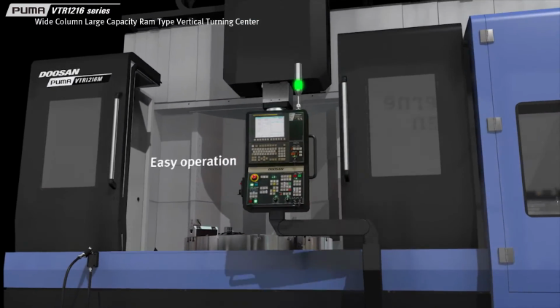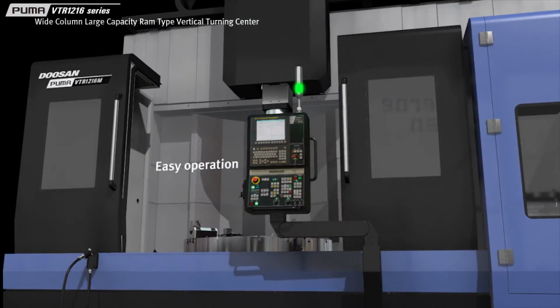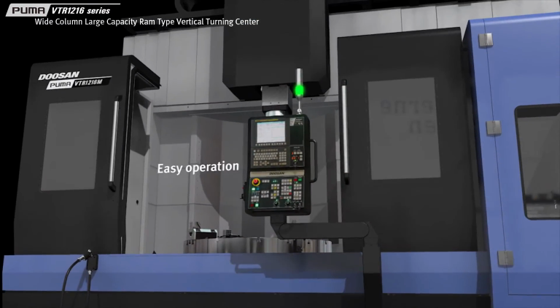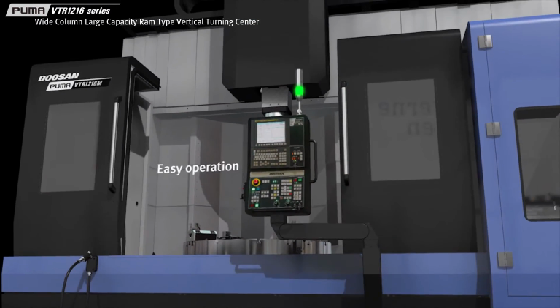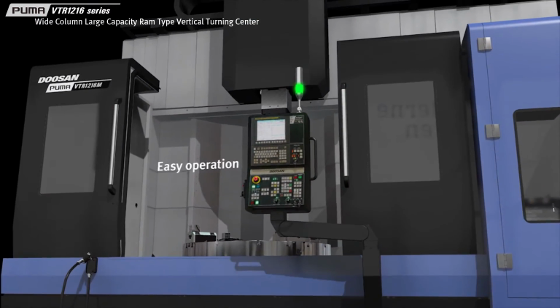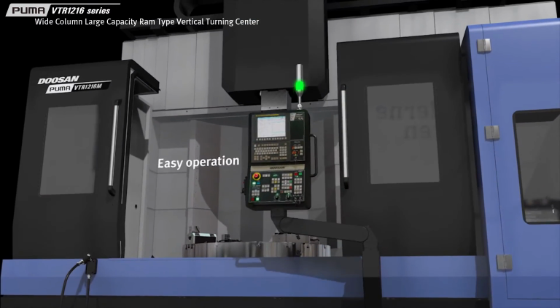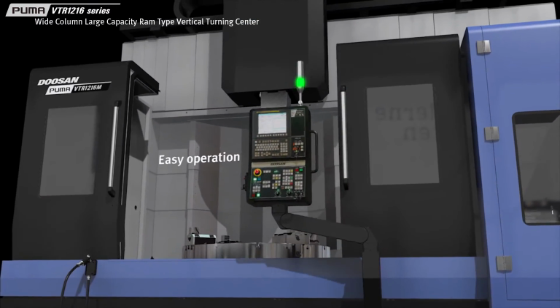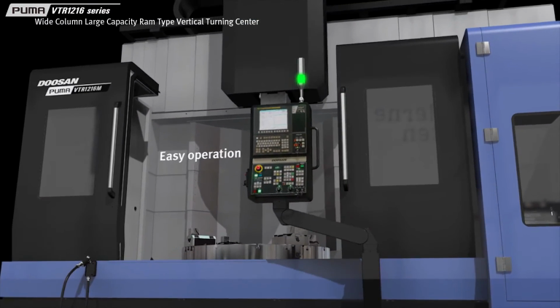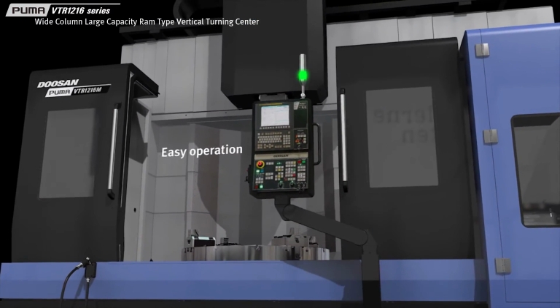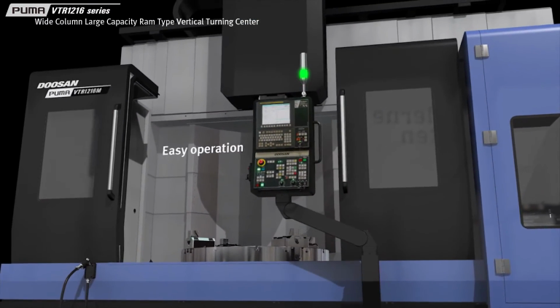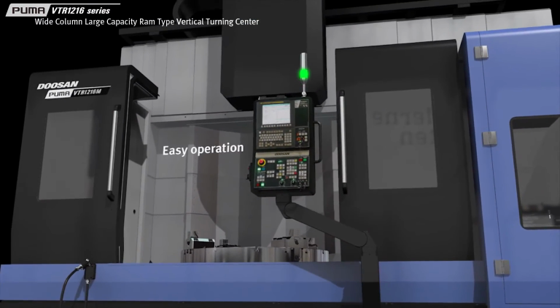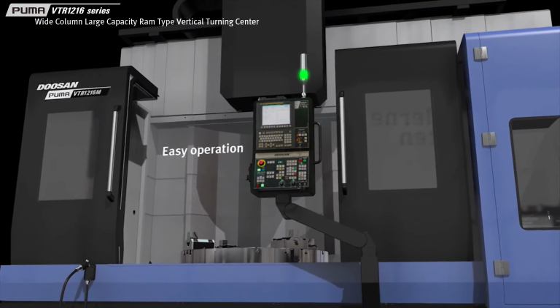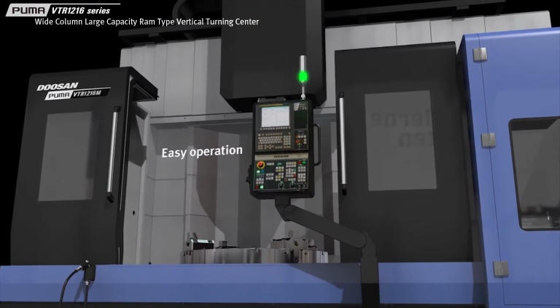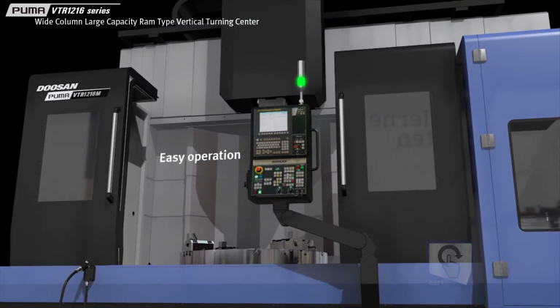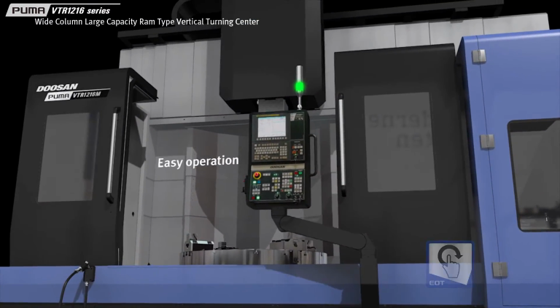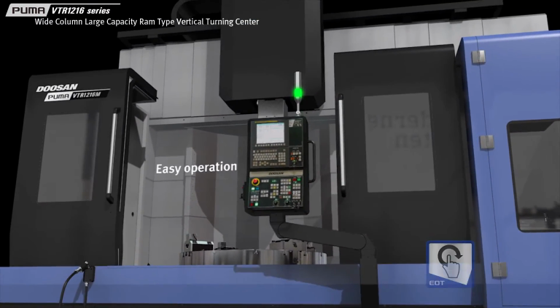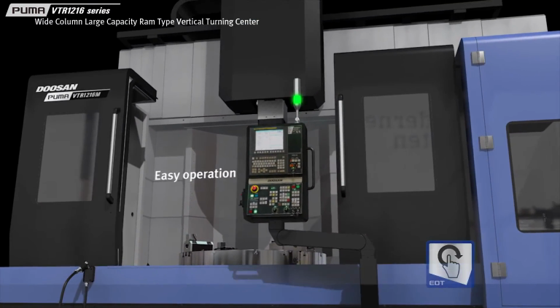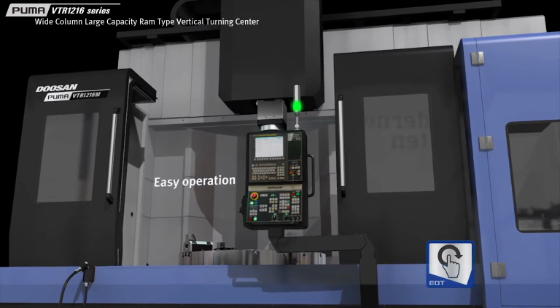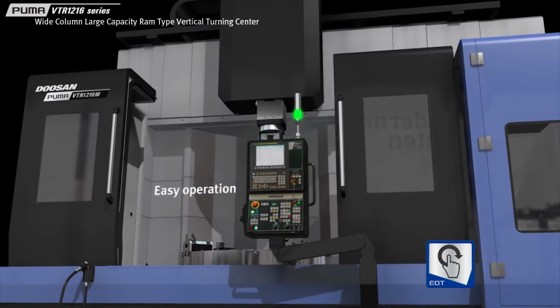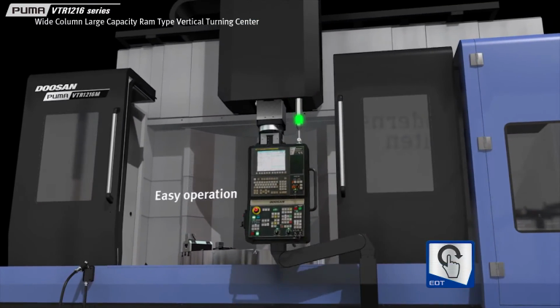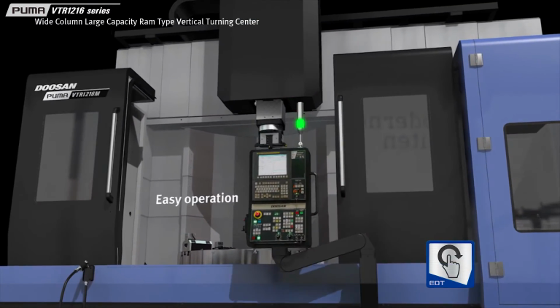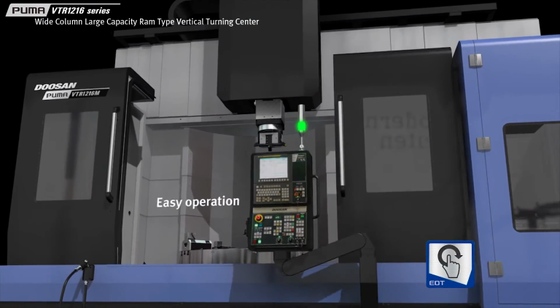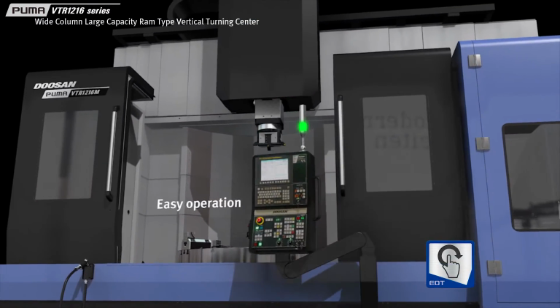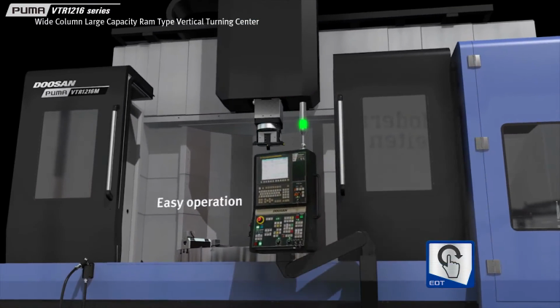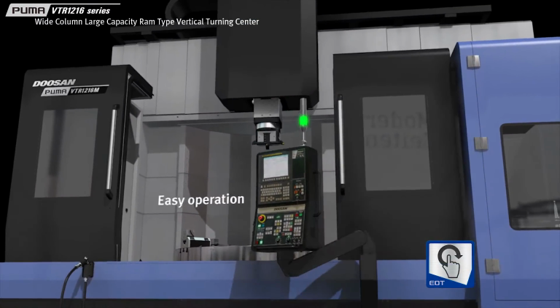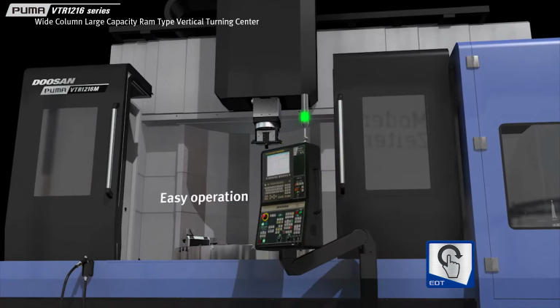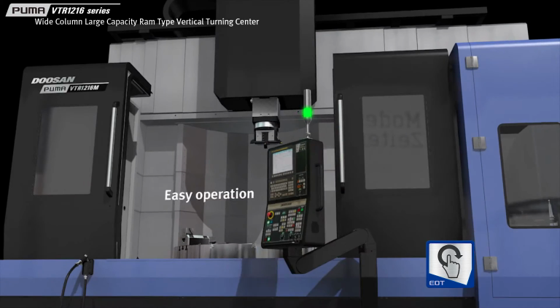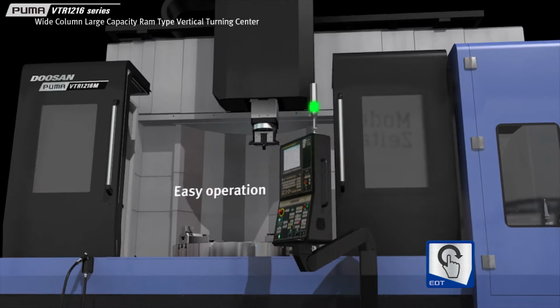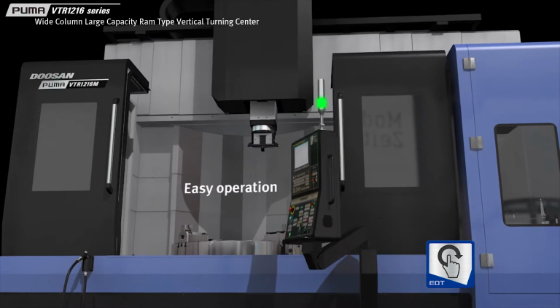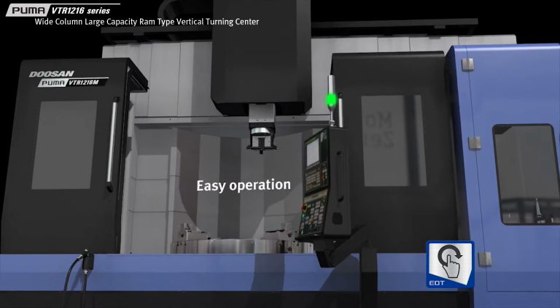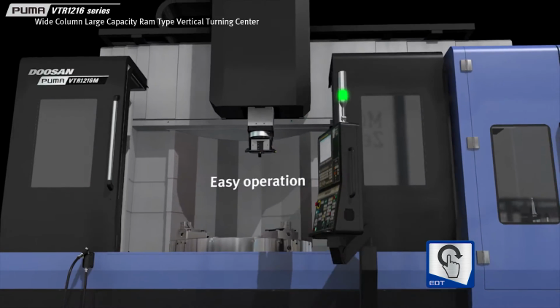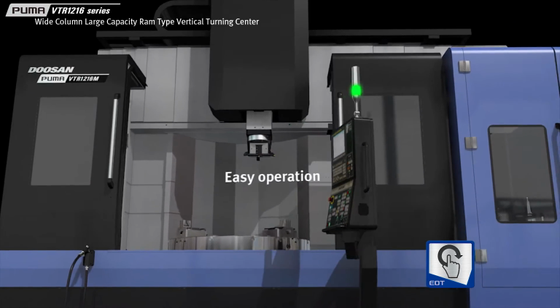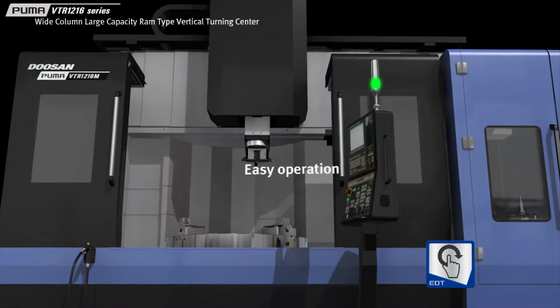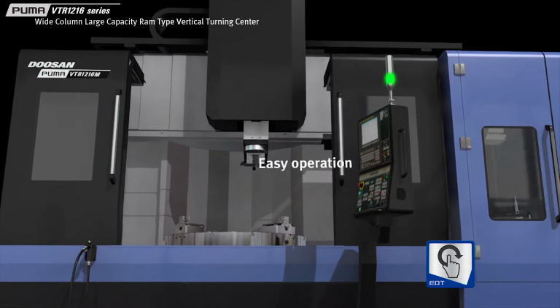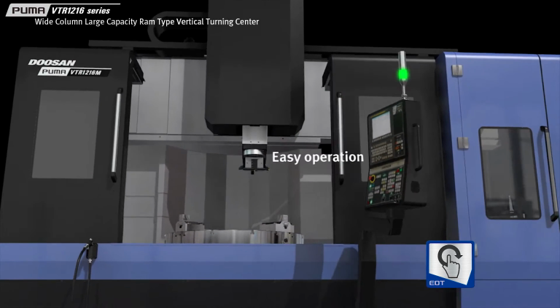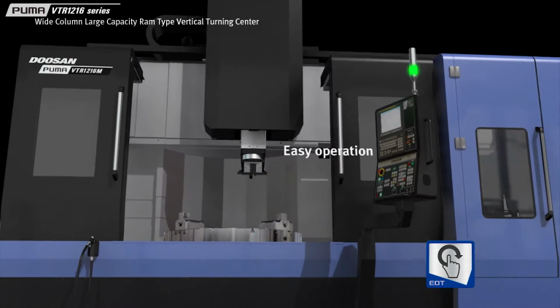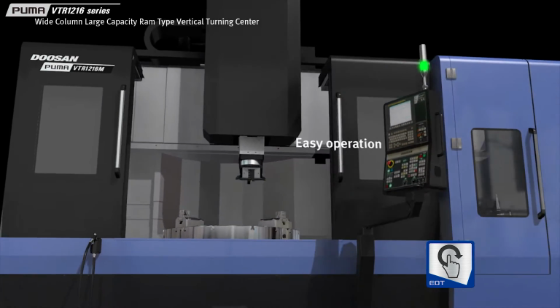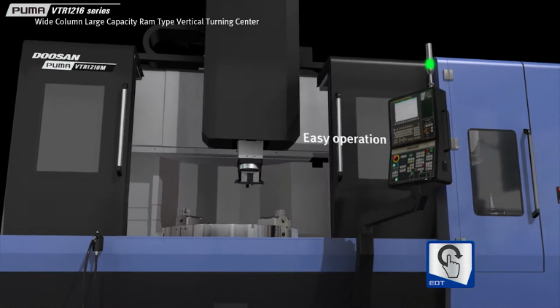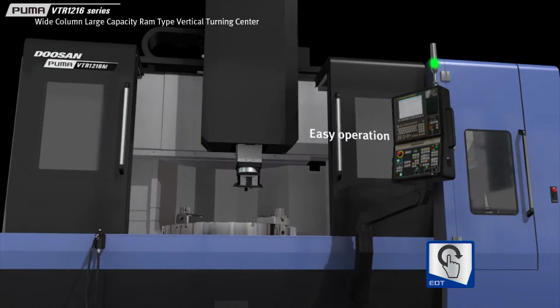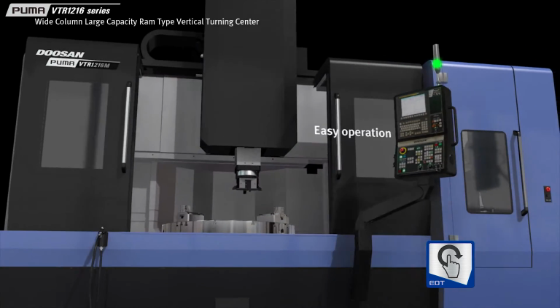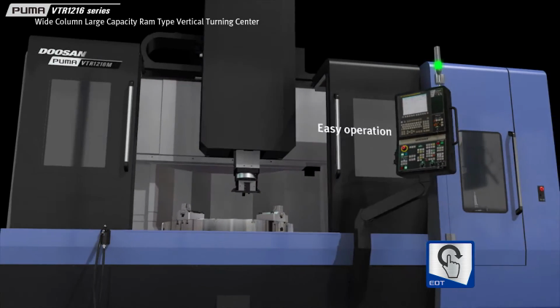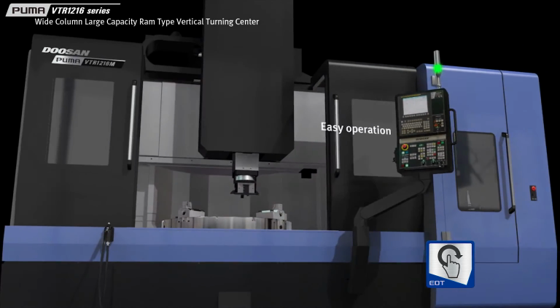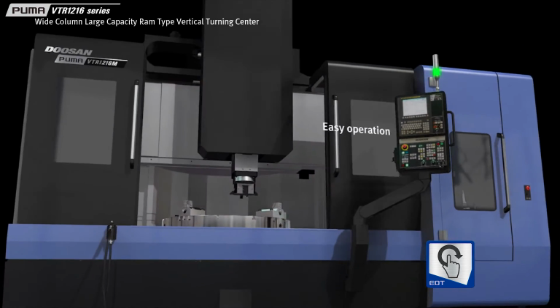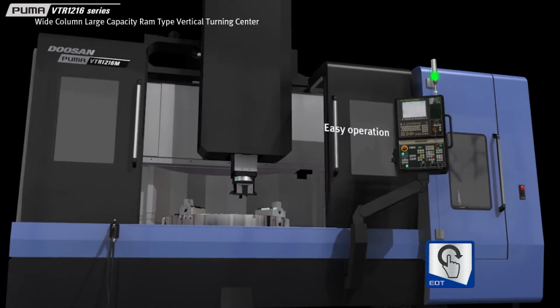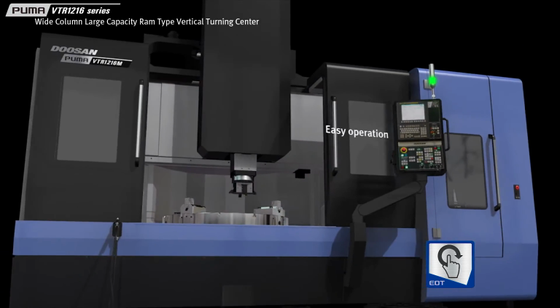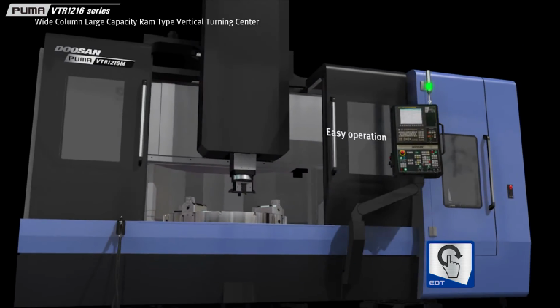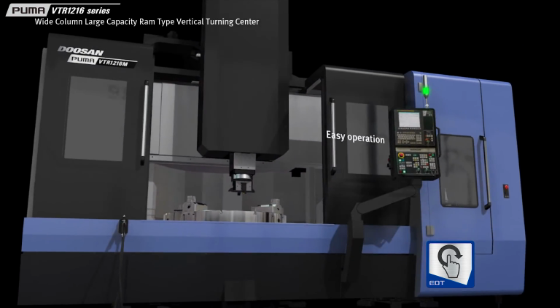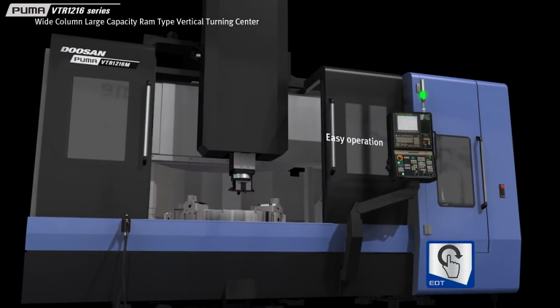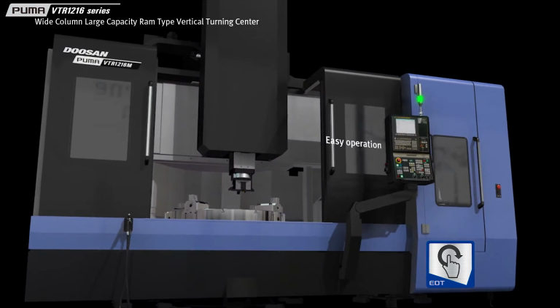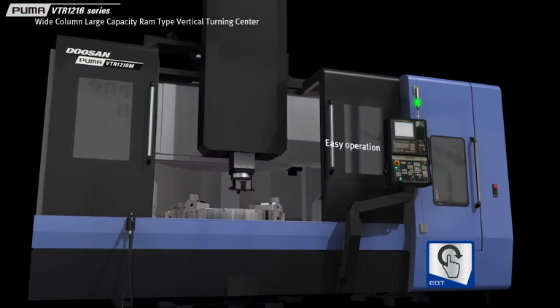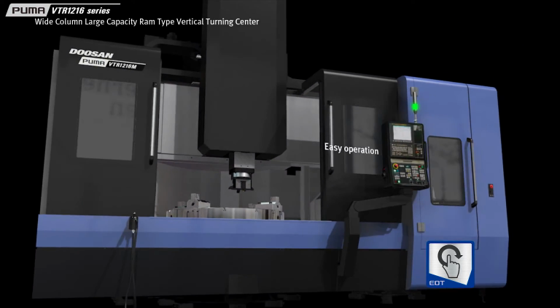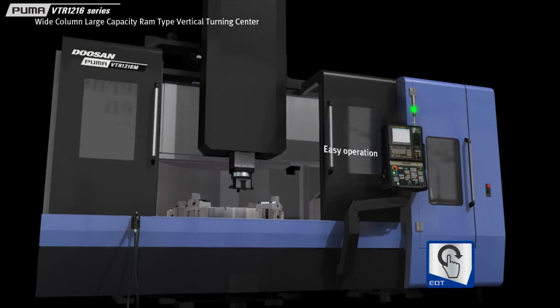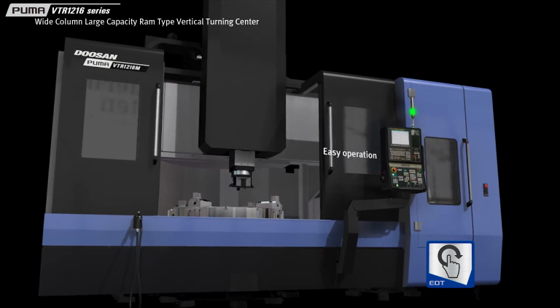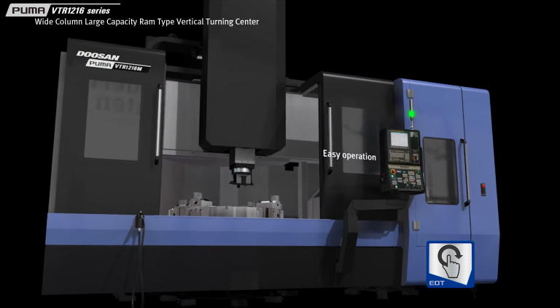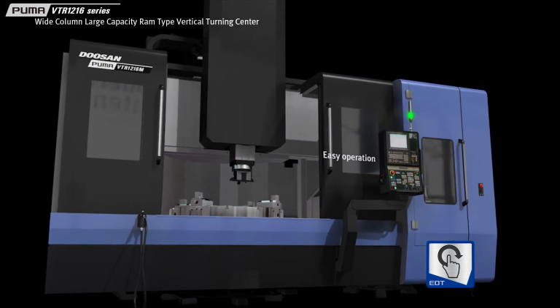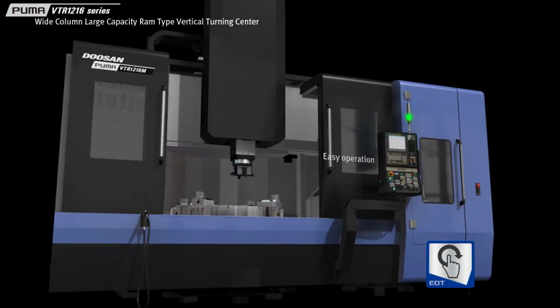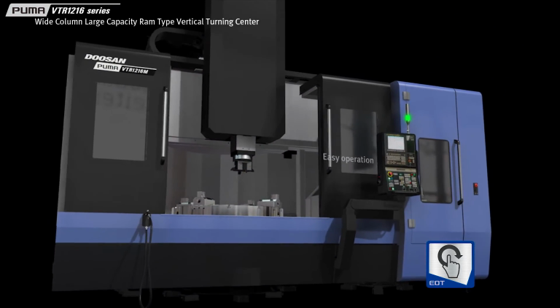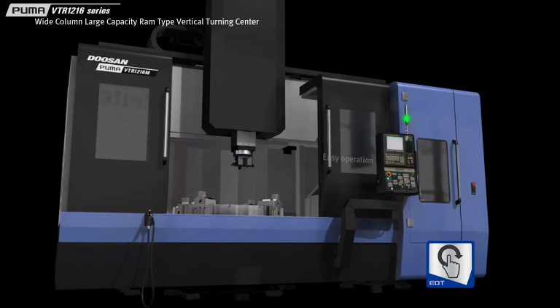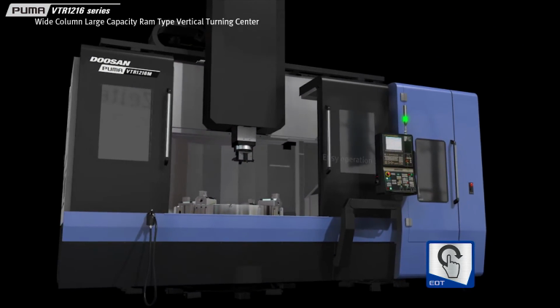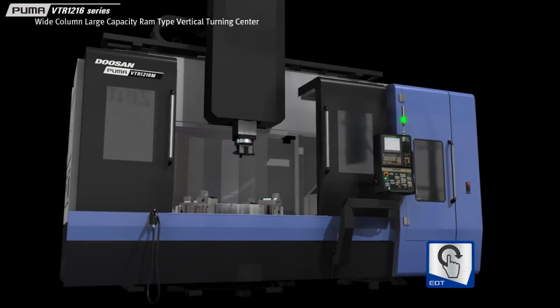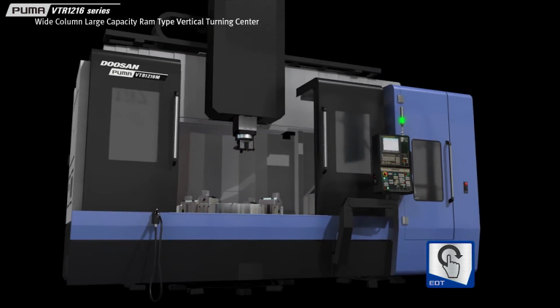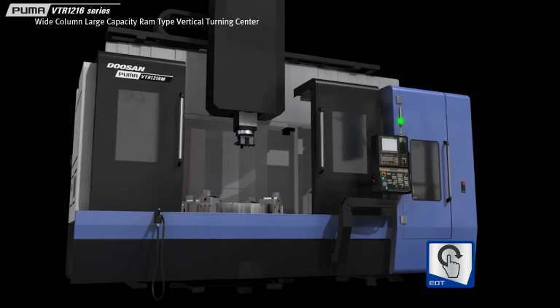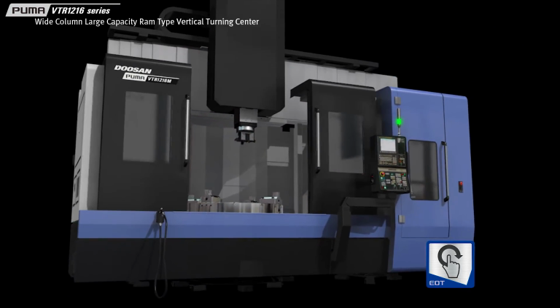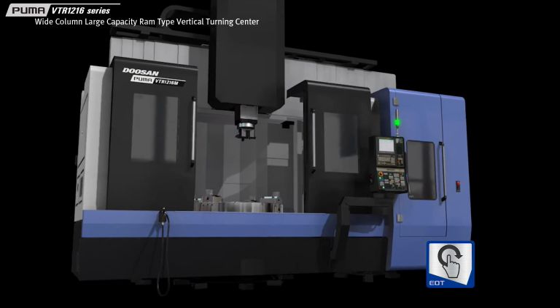The operation screen provides an ergonomically designed layout for W-axis setting, tool setting, and more.